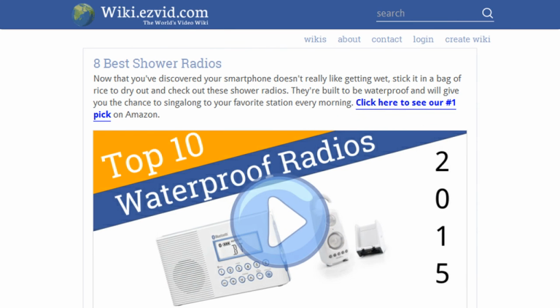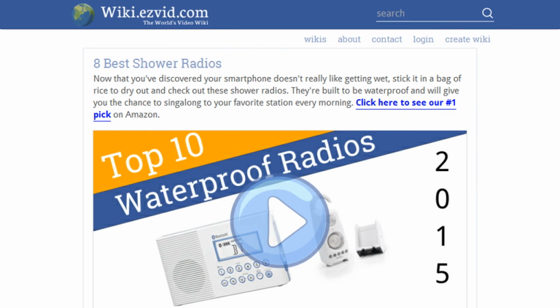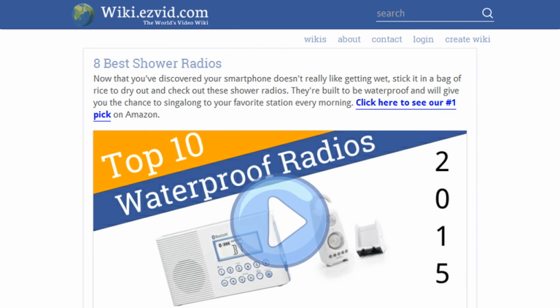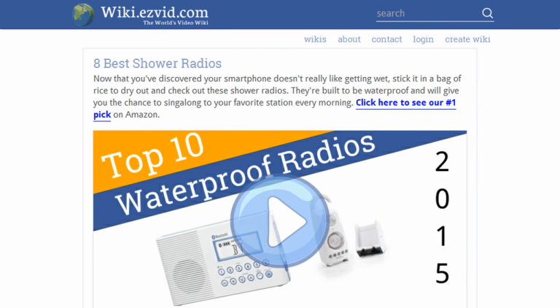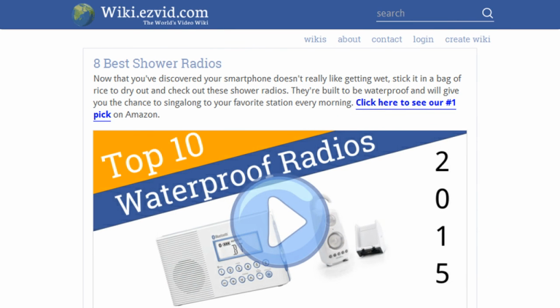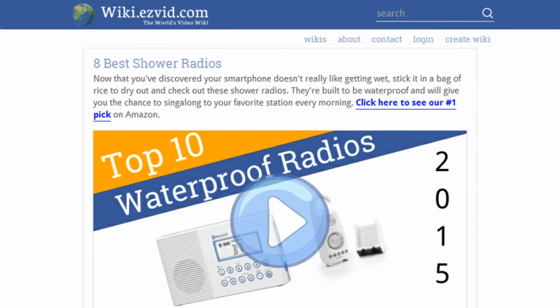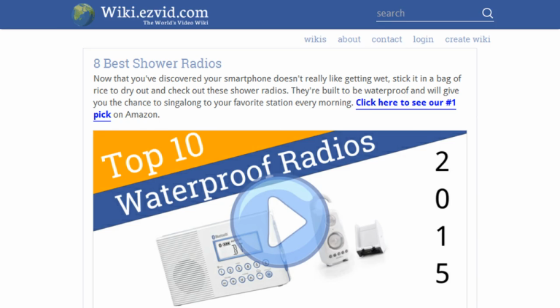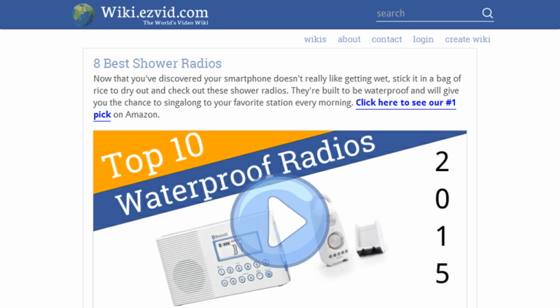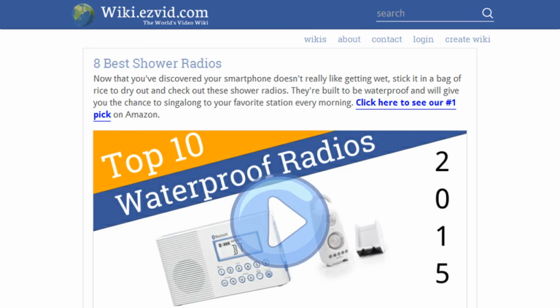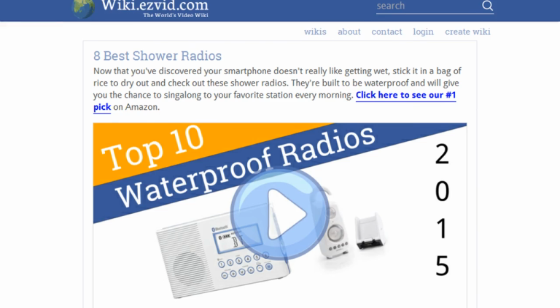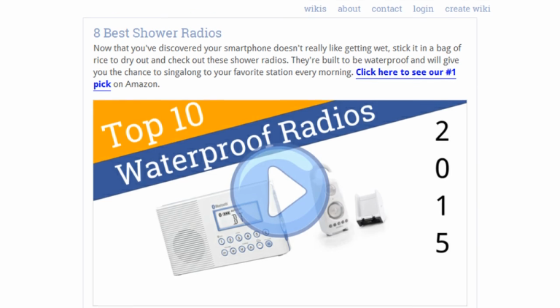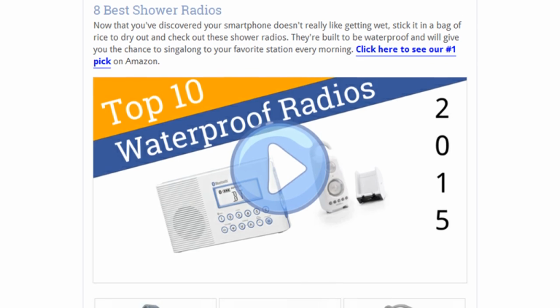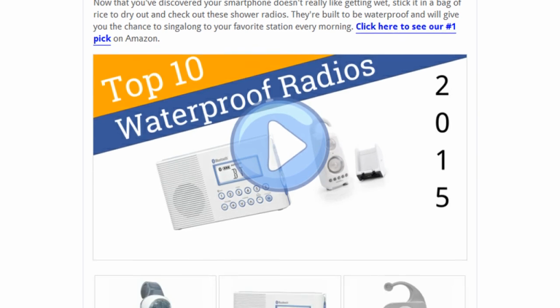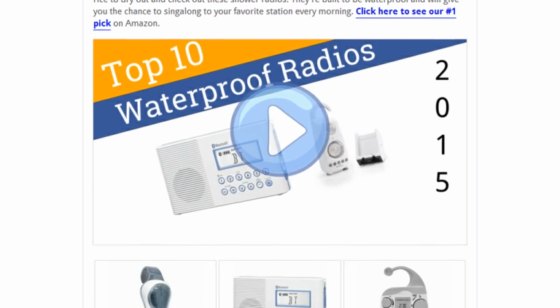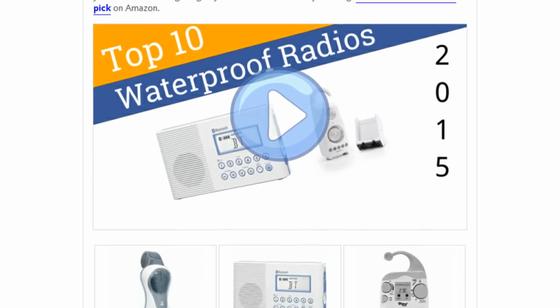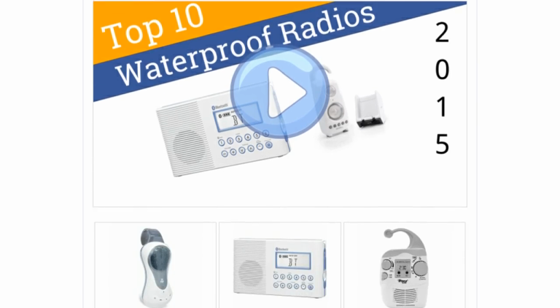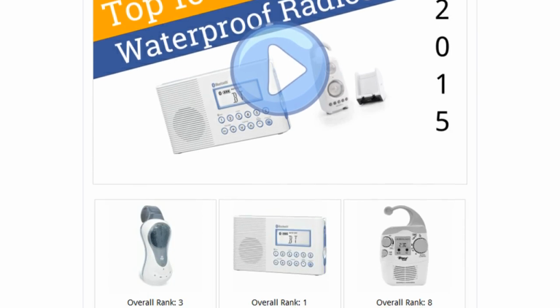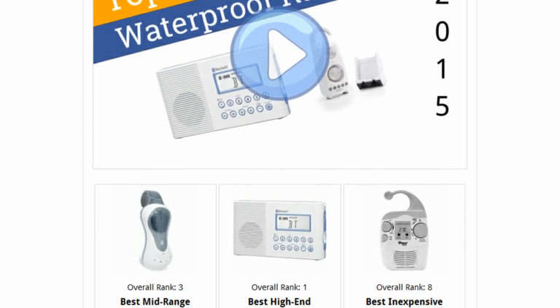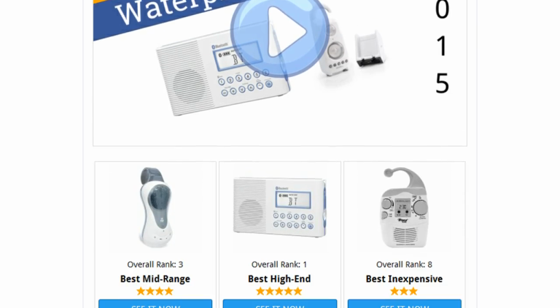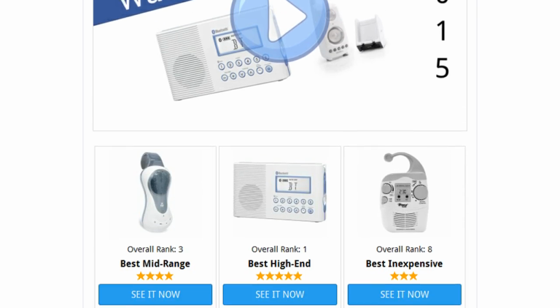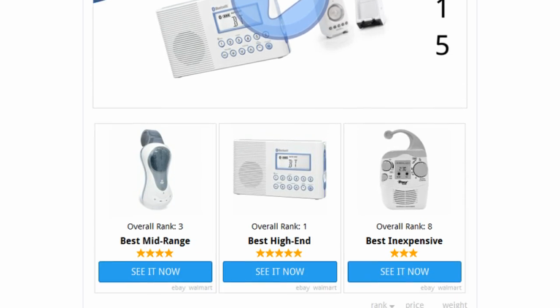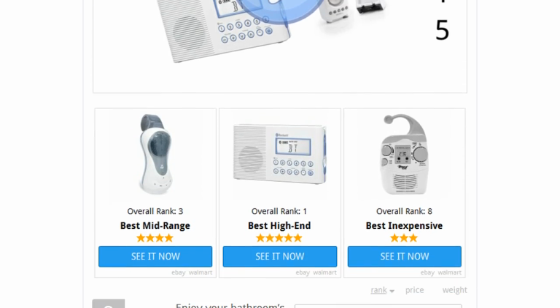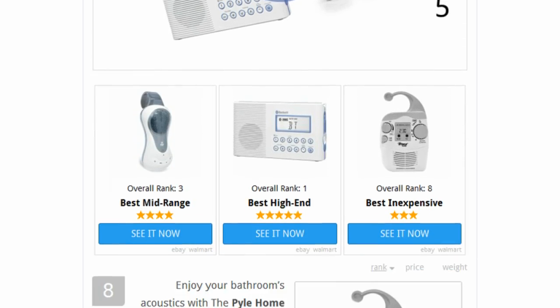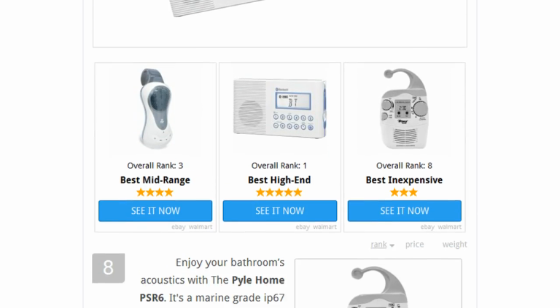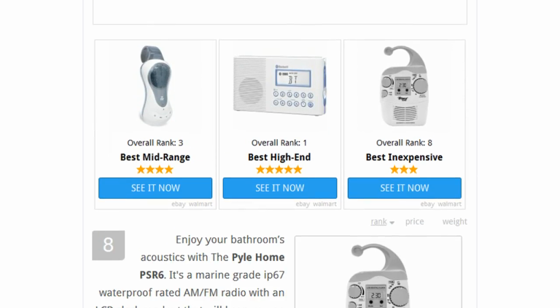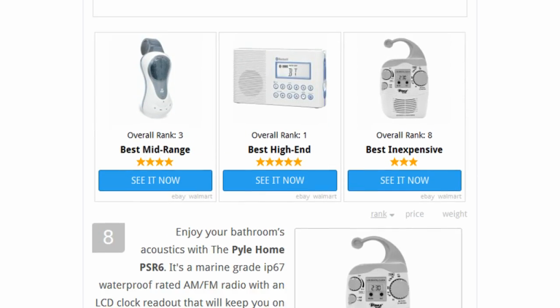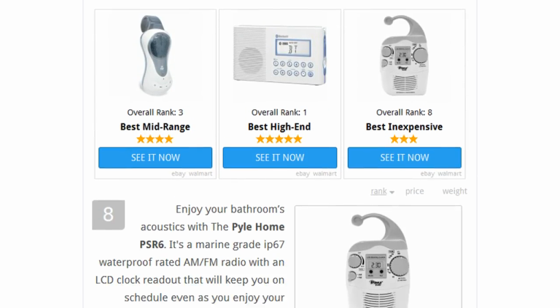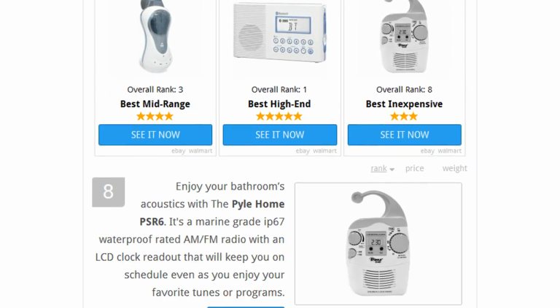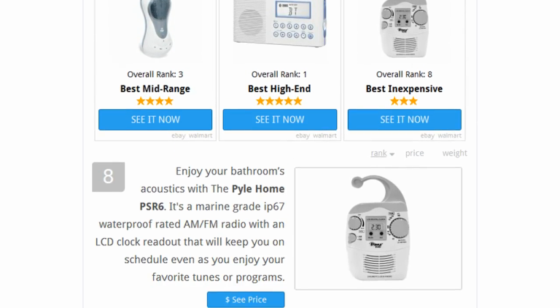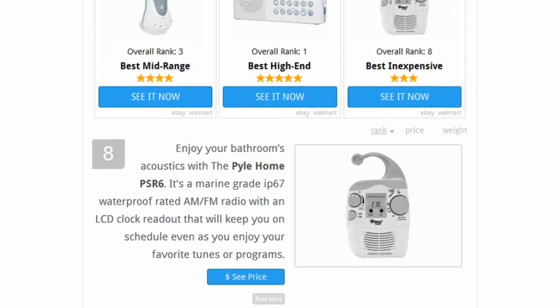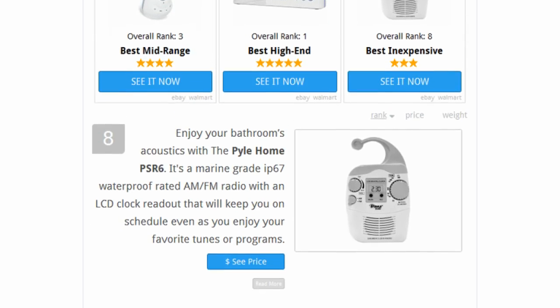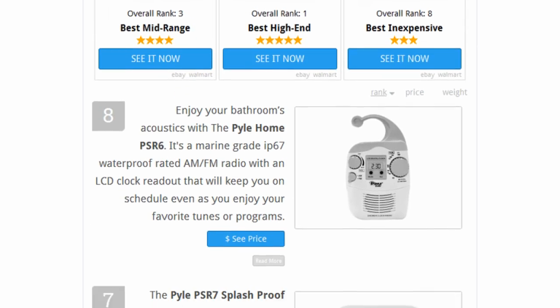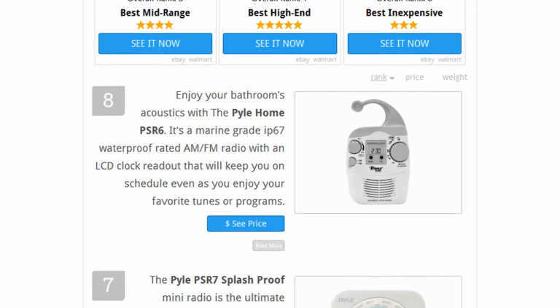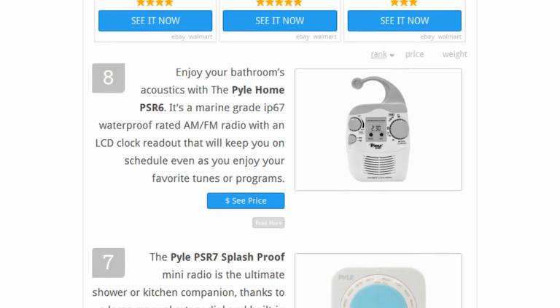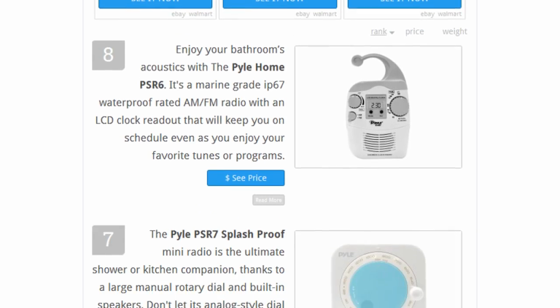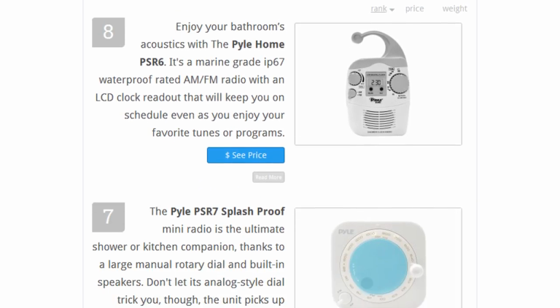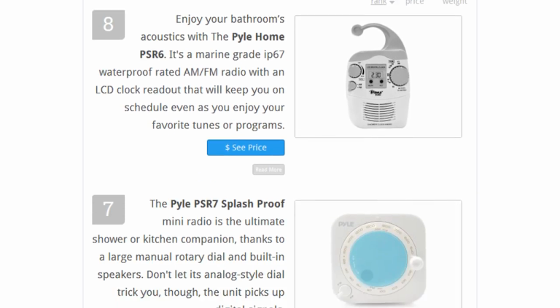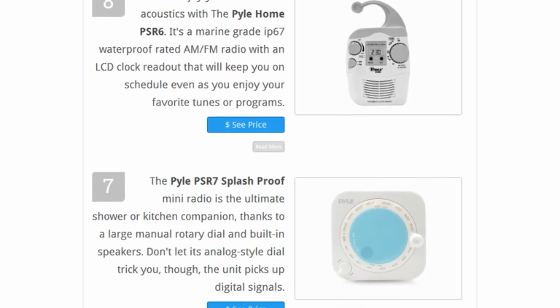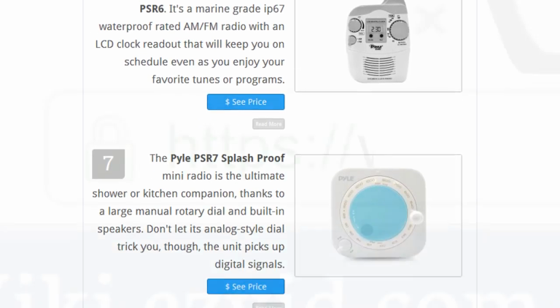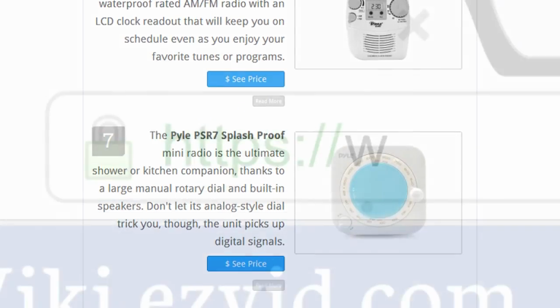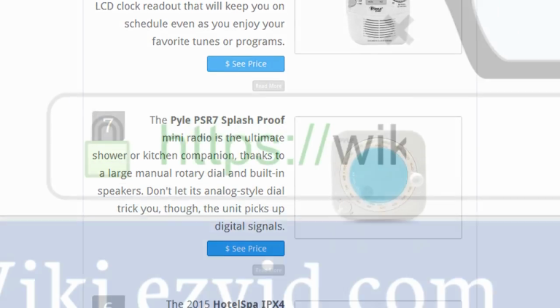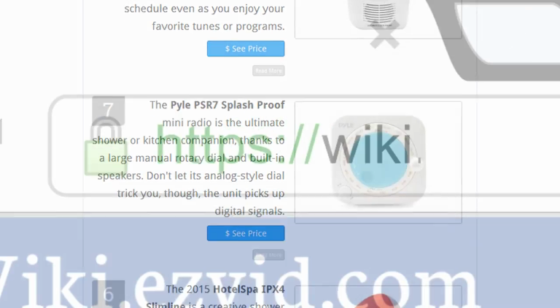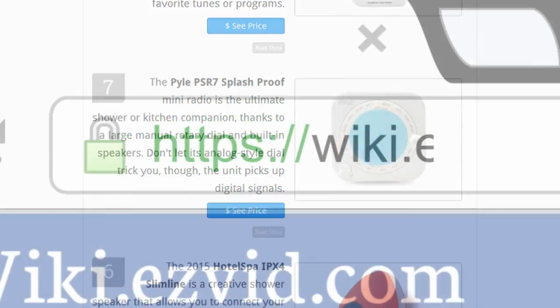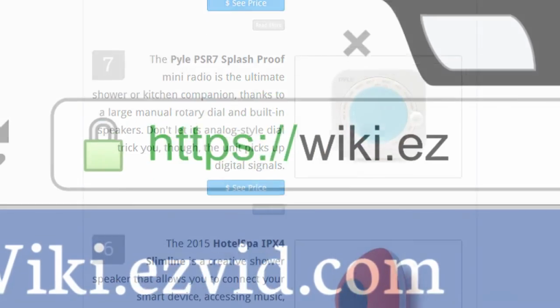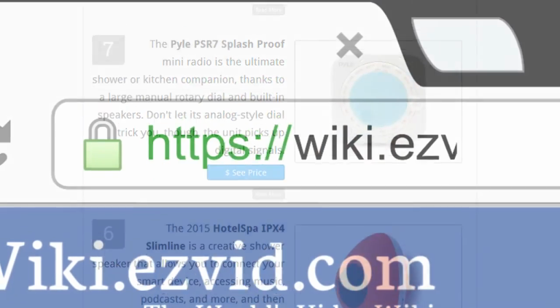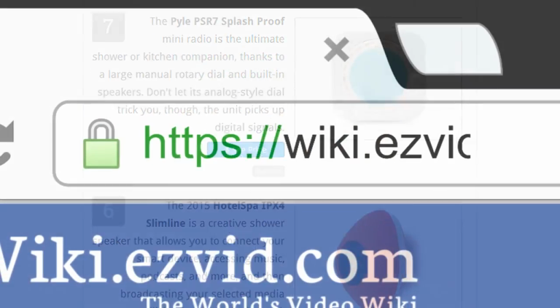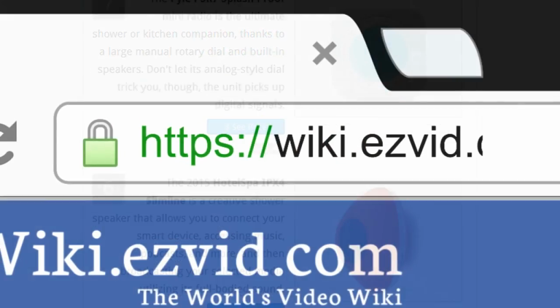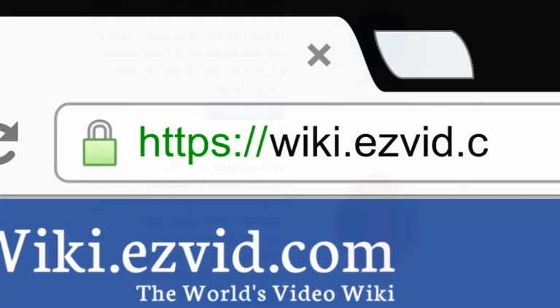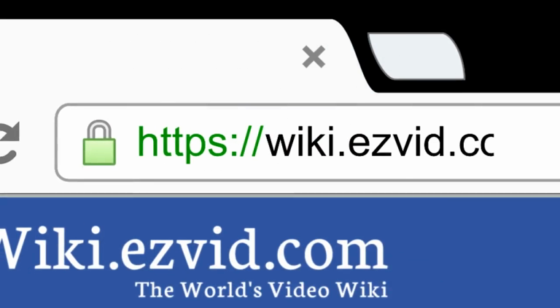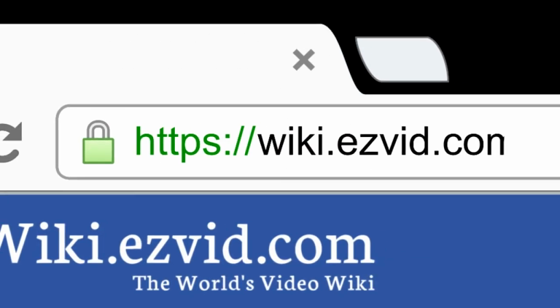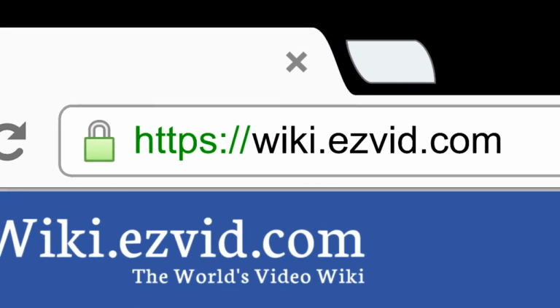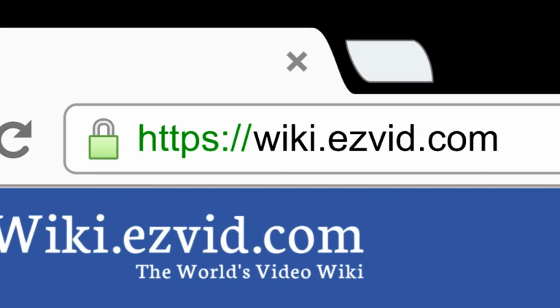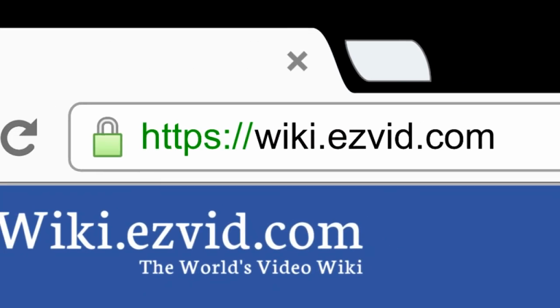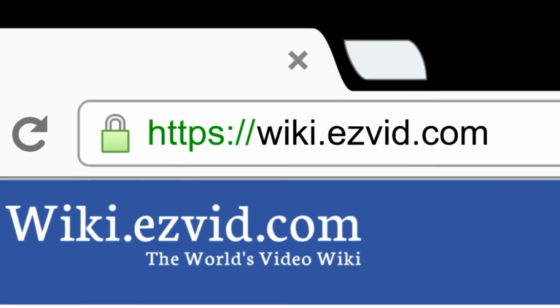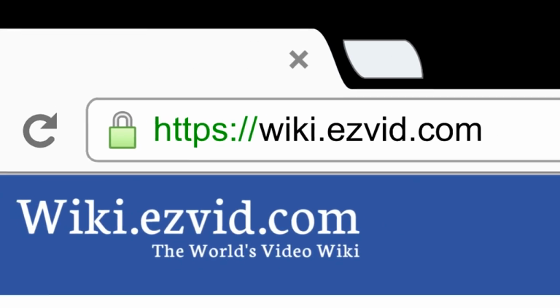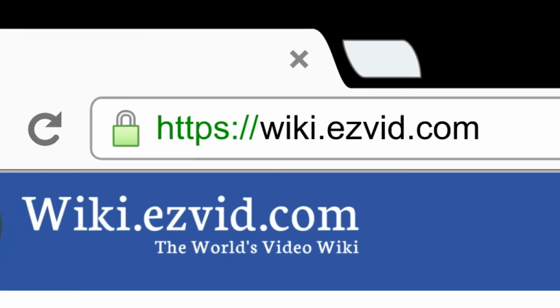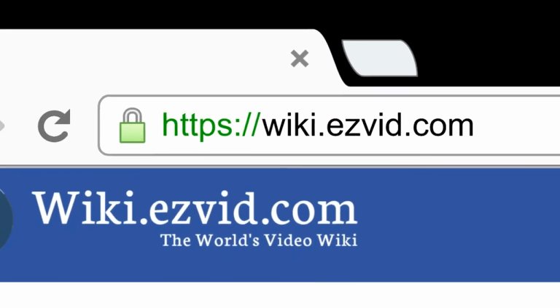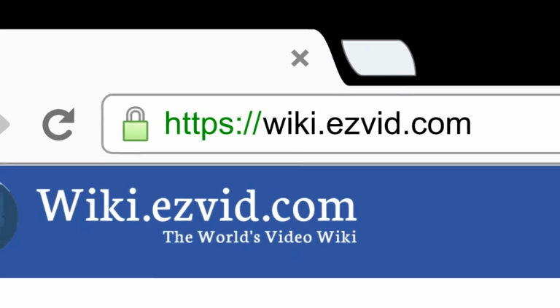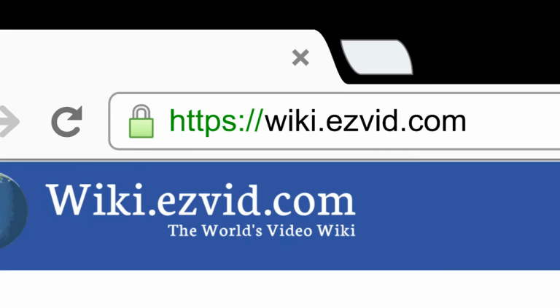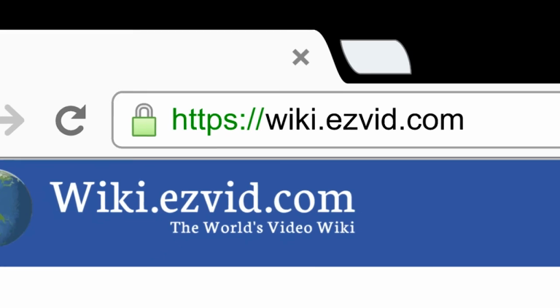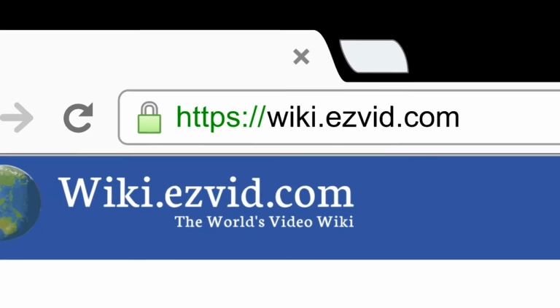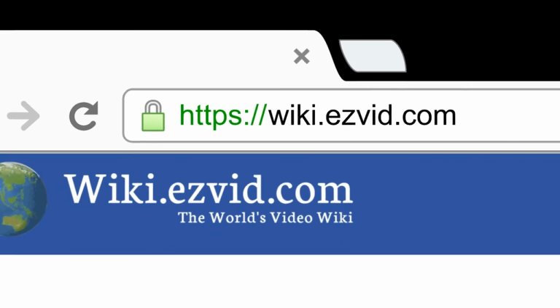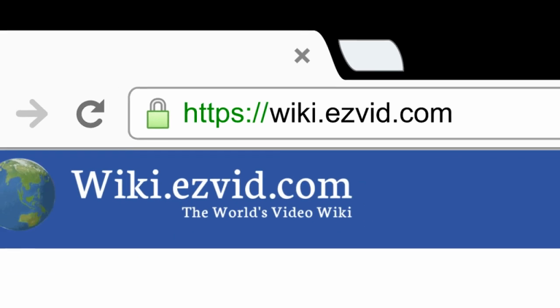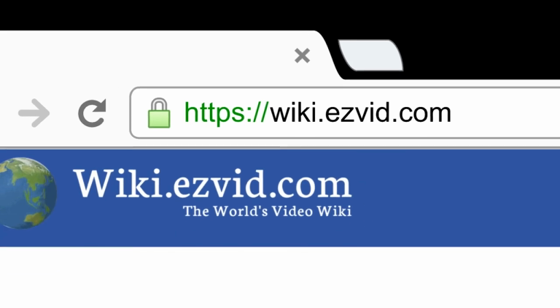To see all this stuff, go to wiki.easyvid.com and search for shower radios, or click beneath this video.